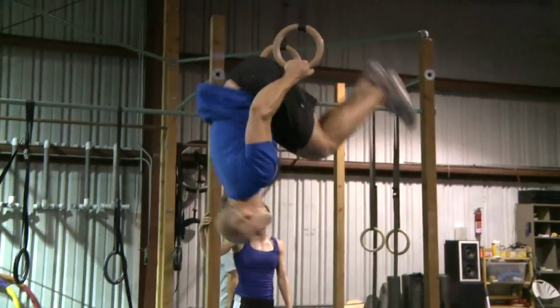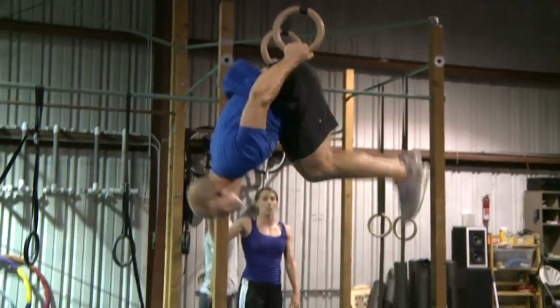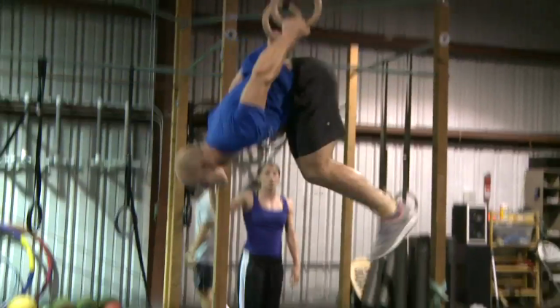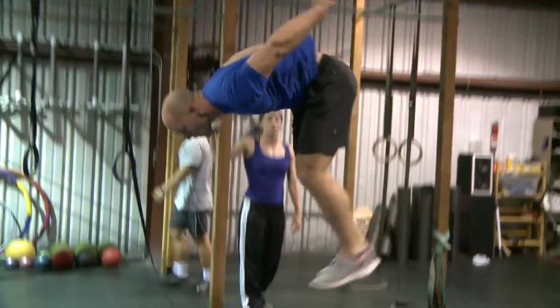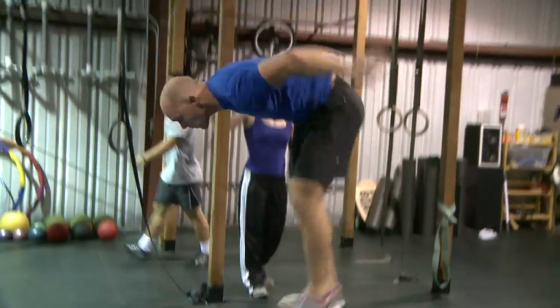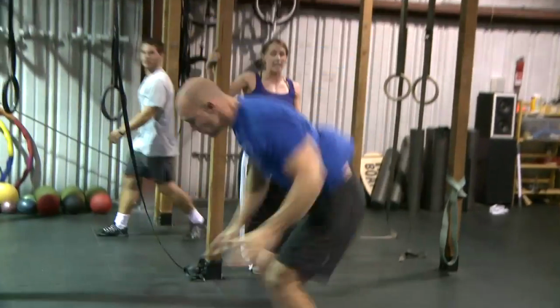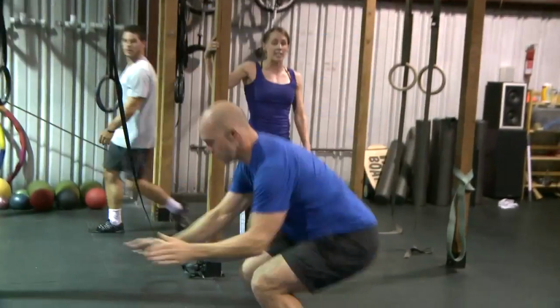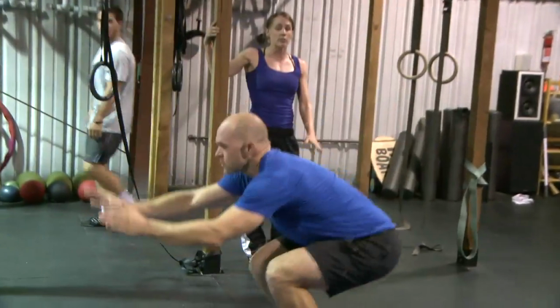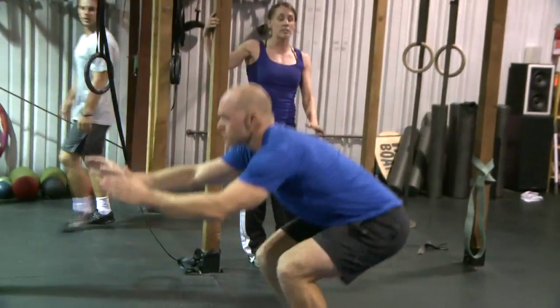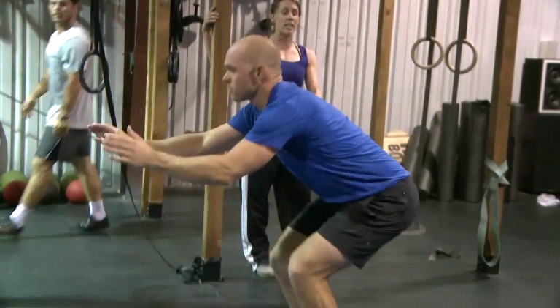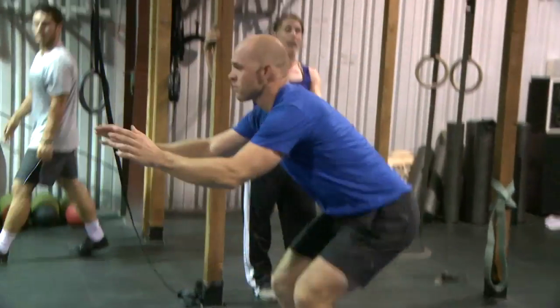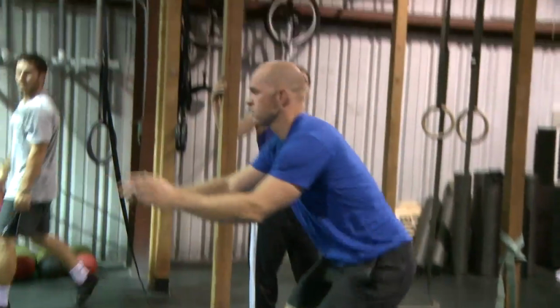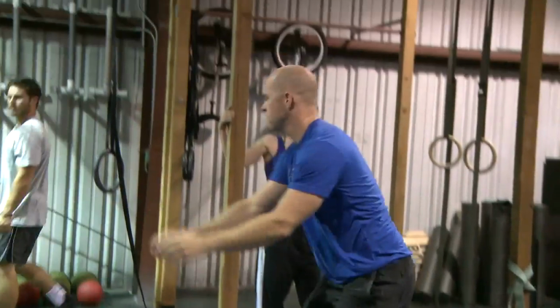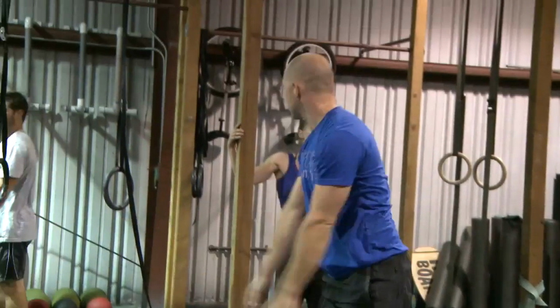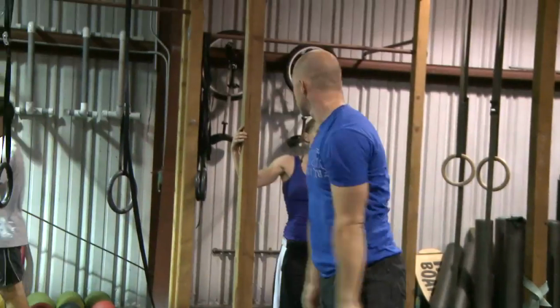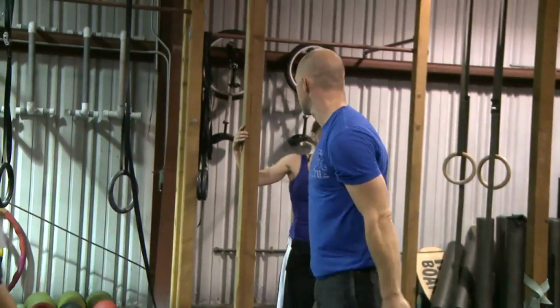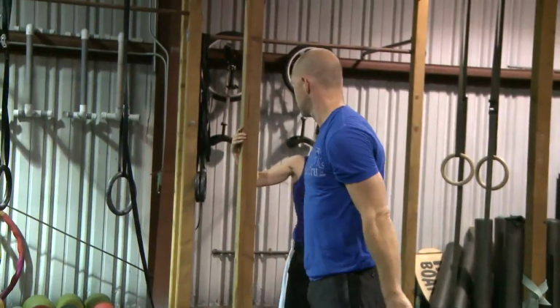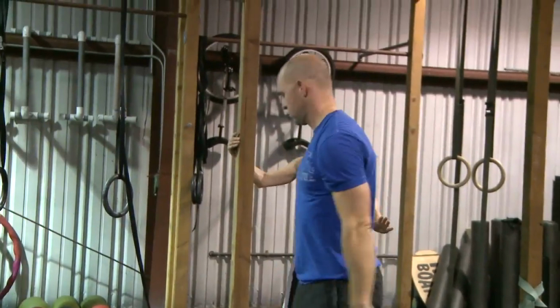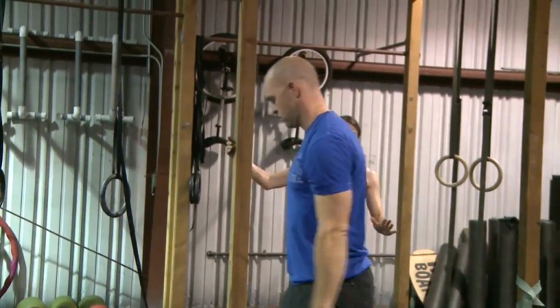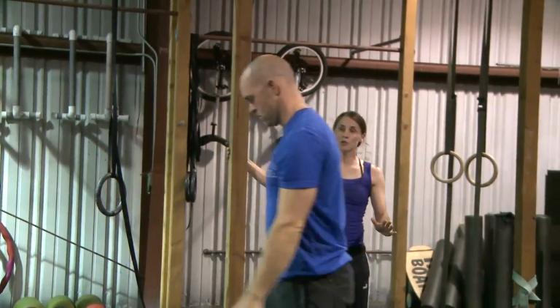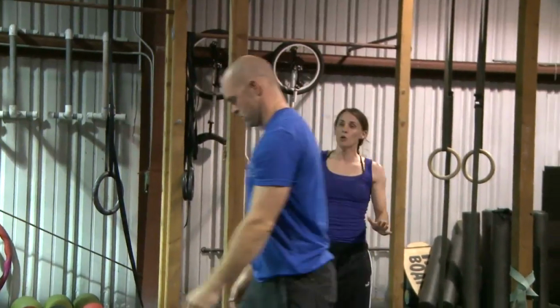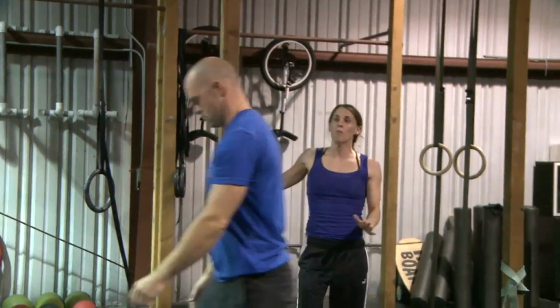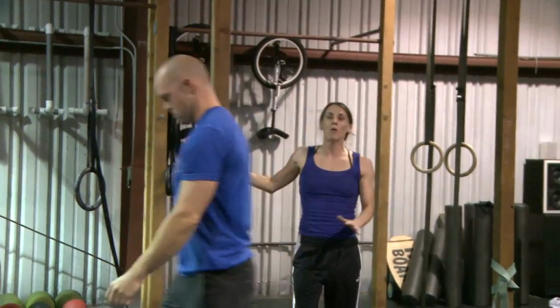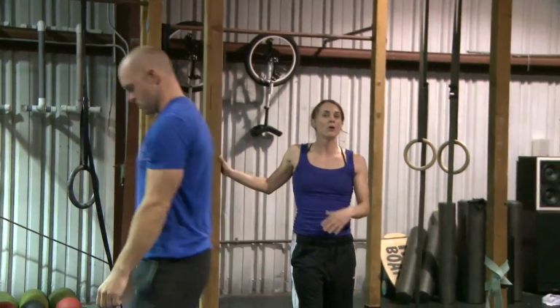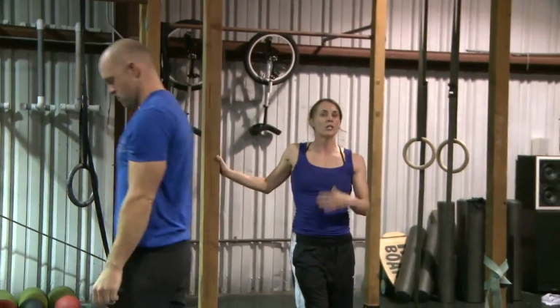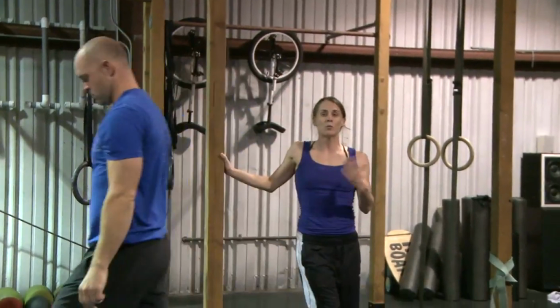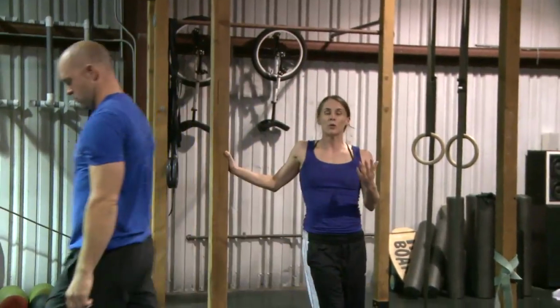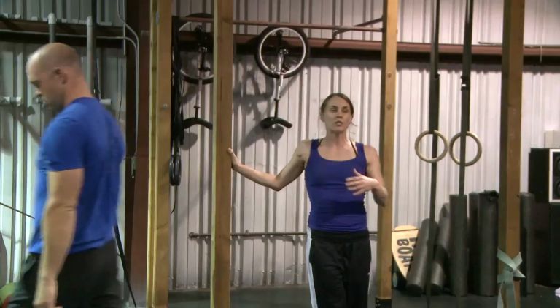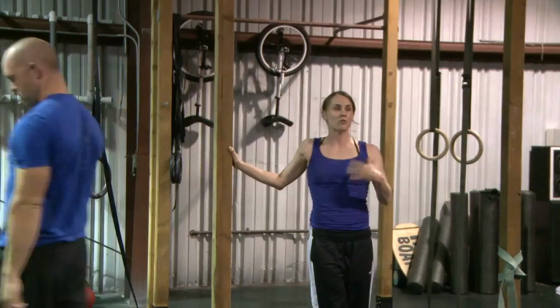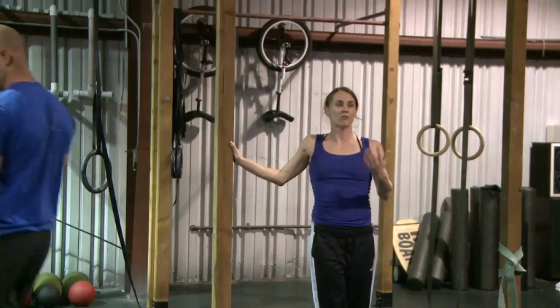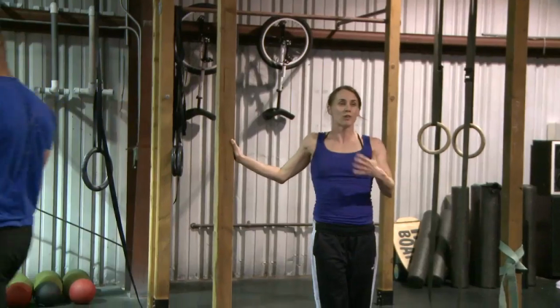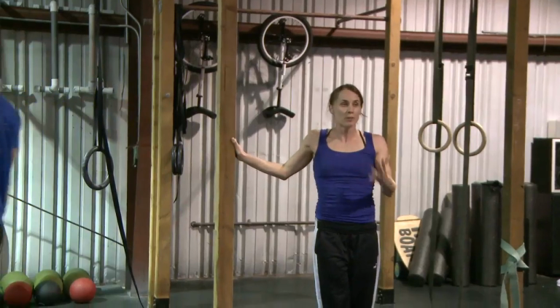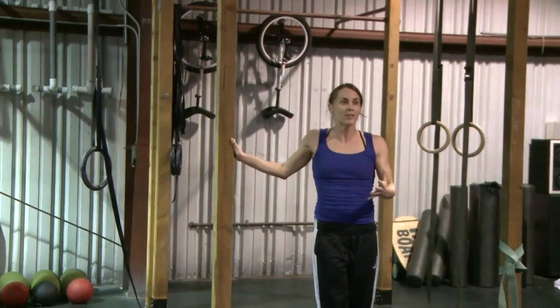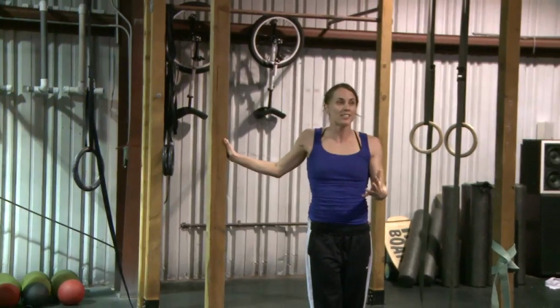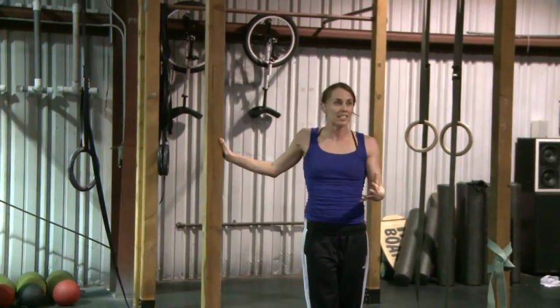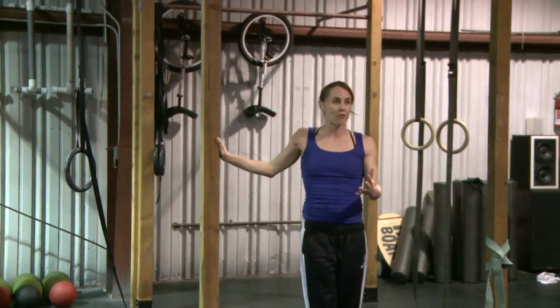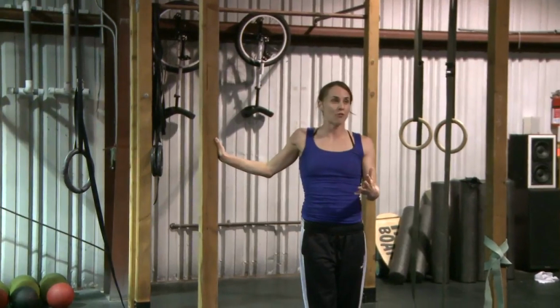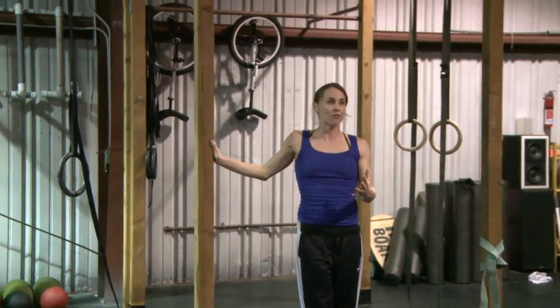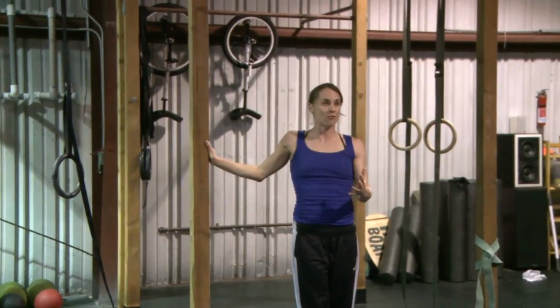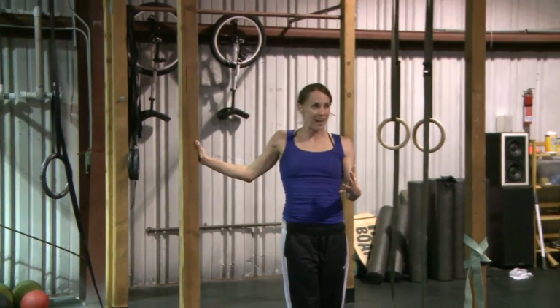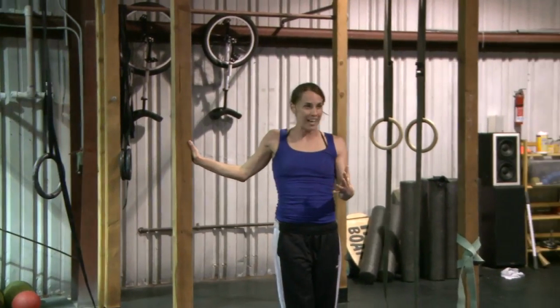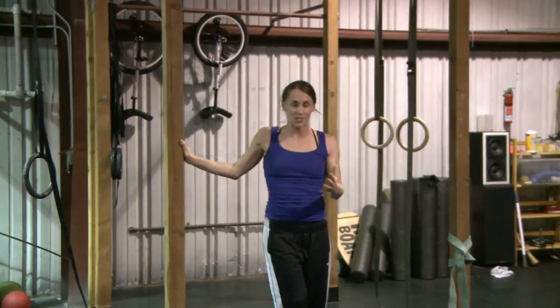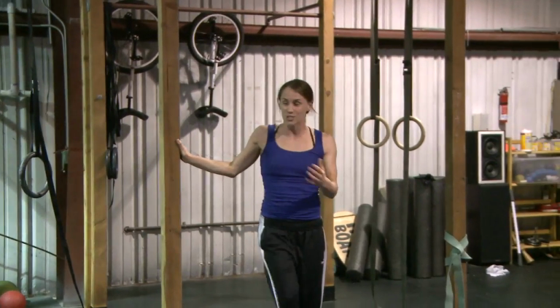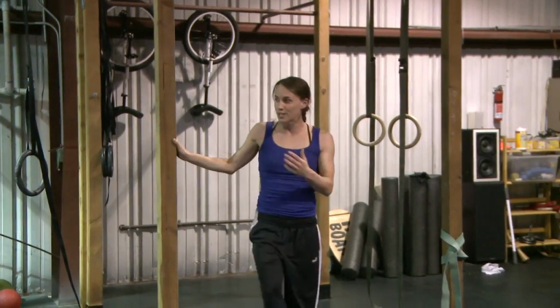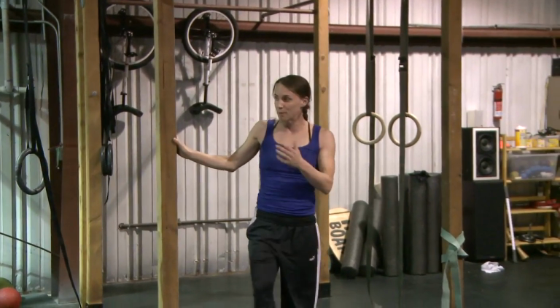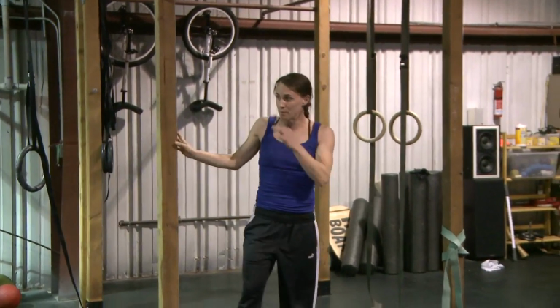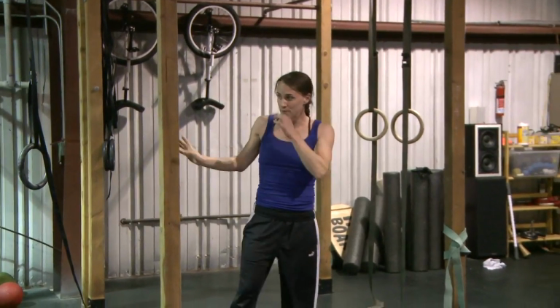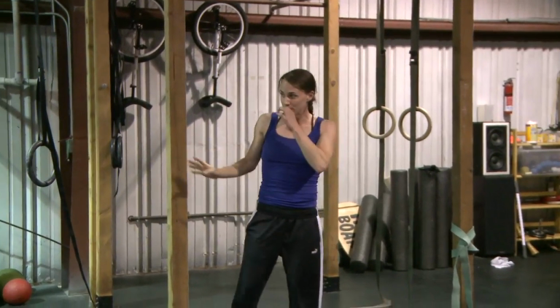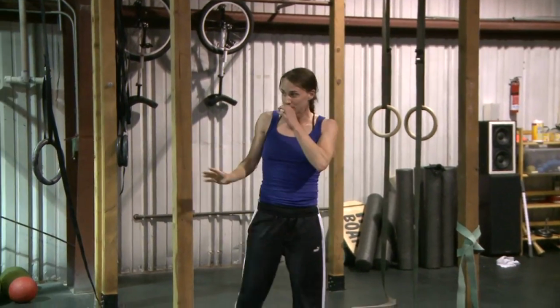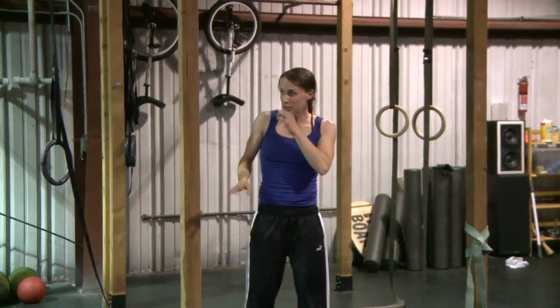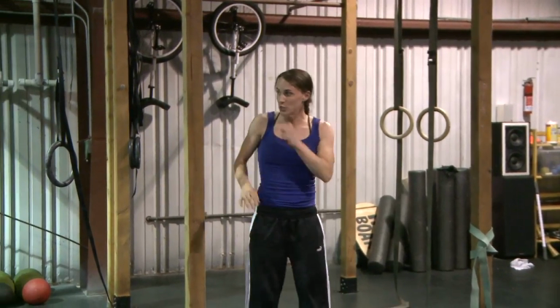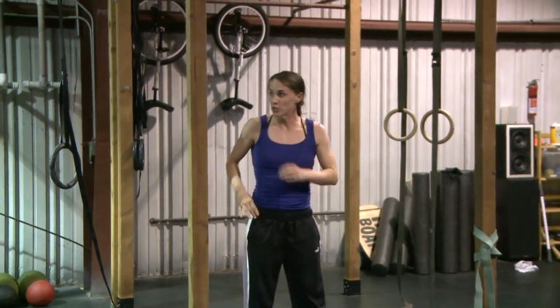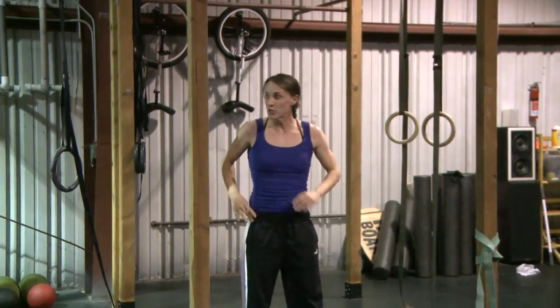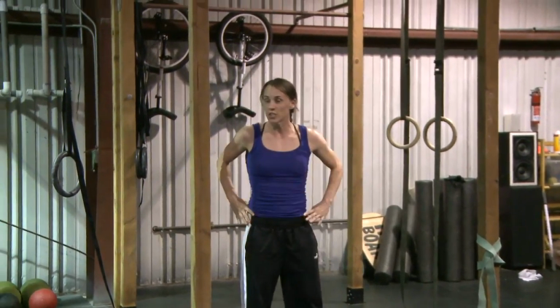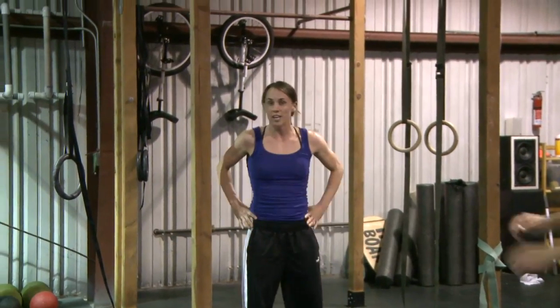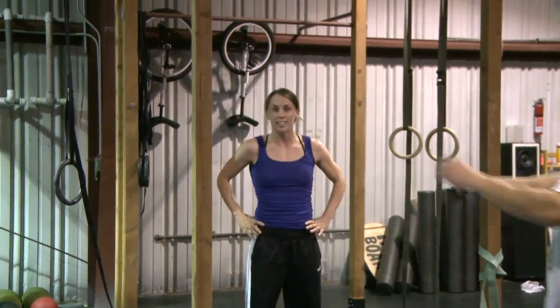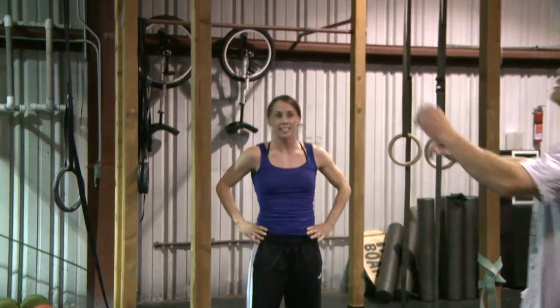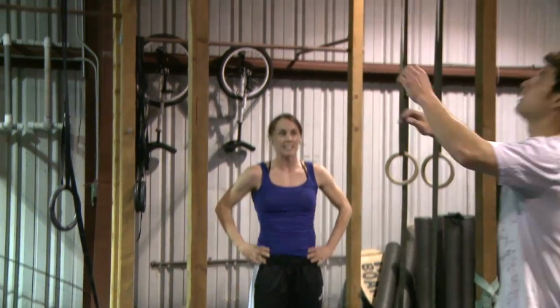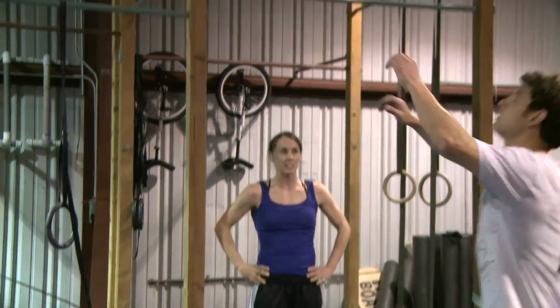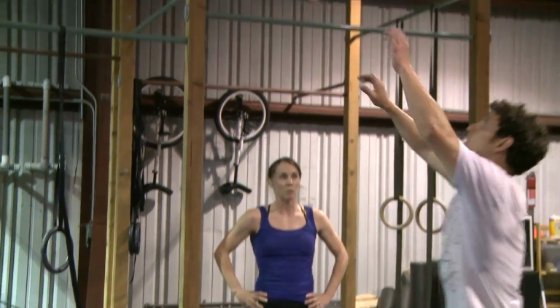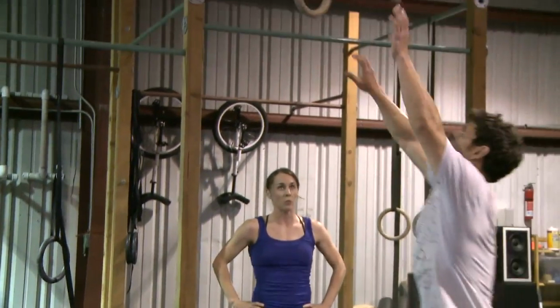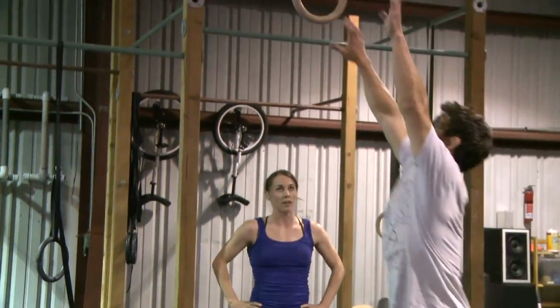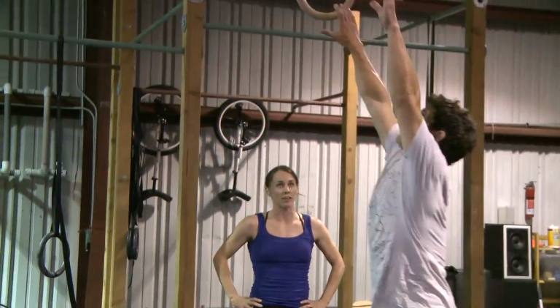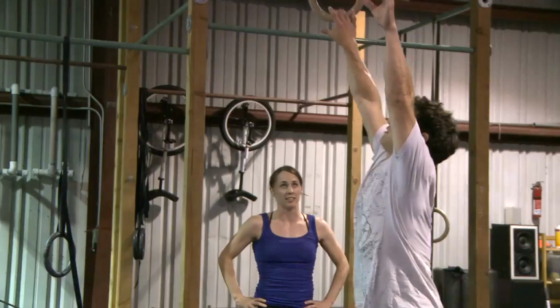Go slow, take your time. There's no bonus points for flipping yourself over faster. You're just trying to get some awareness.